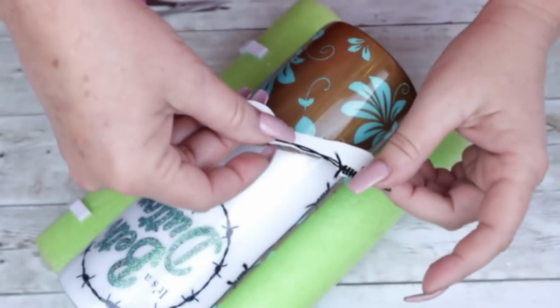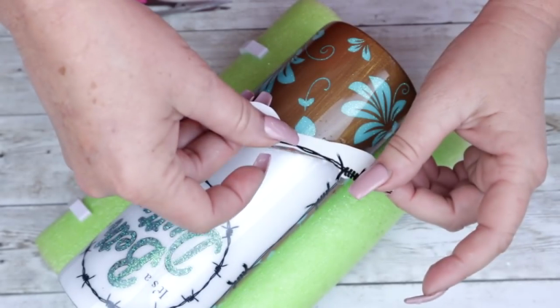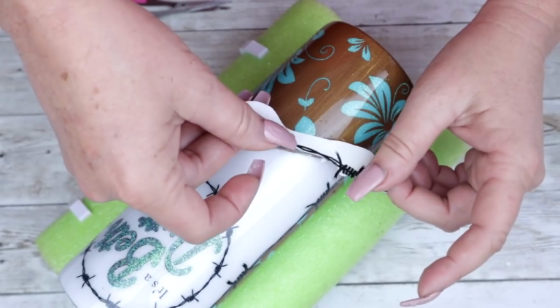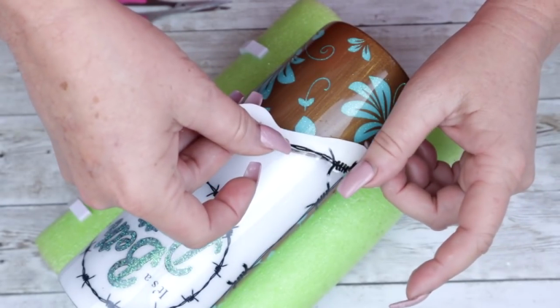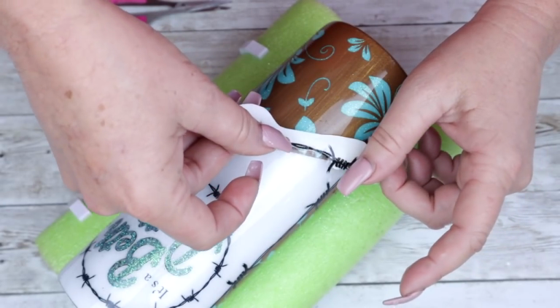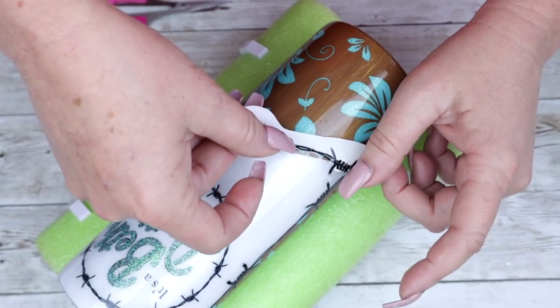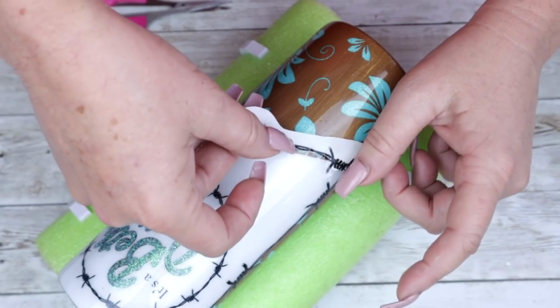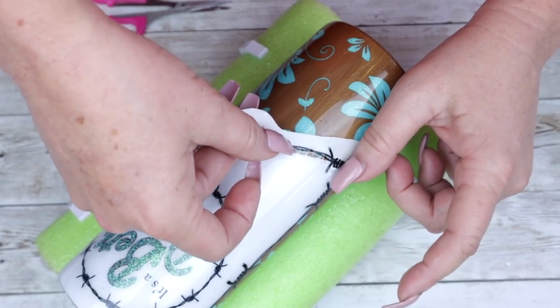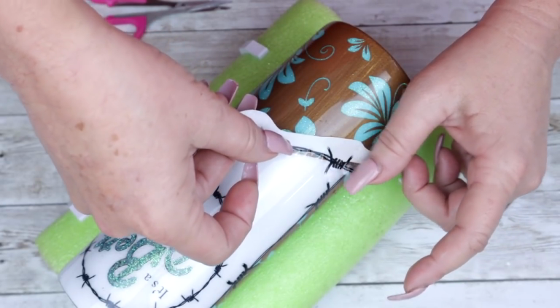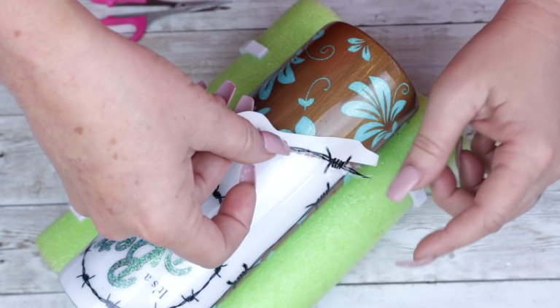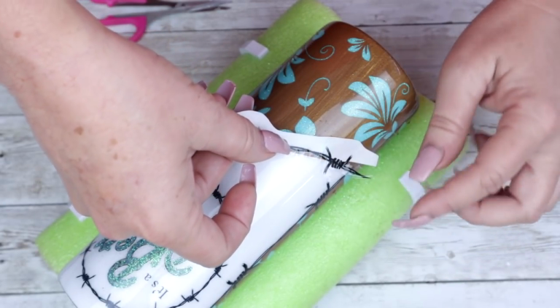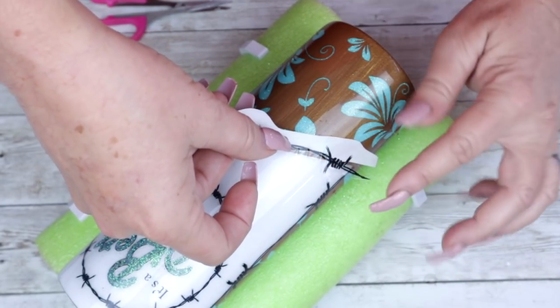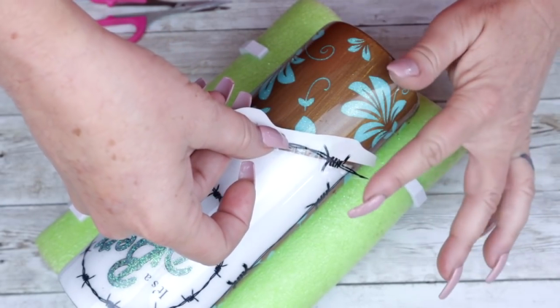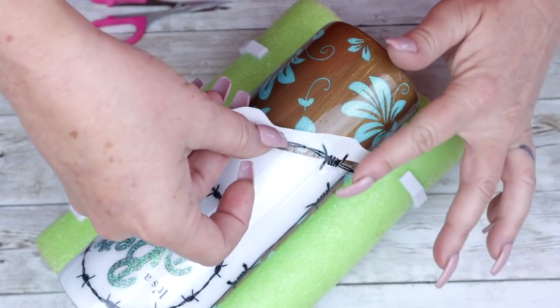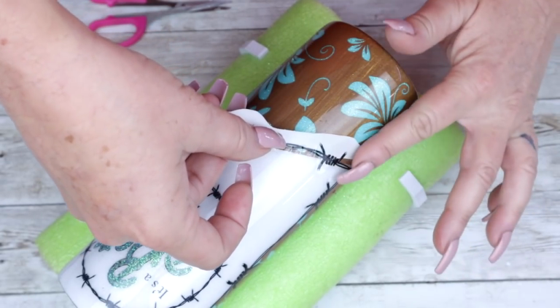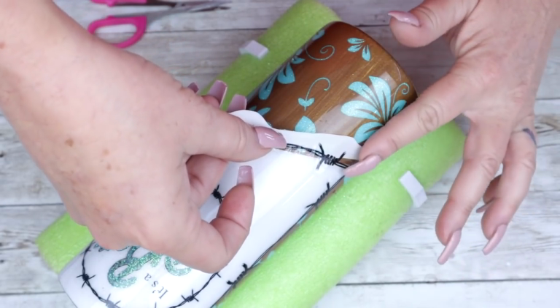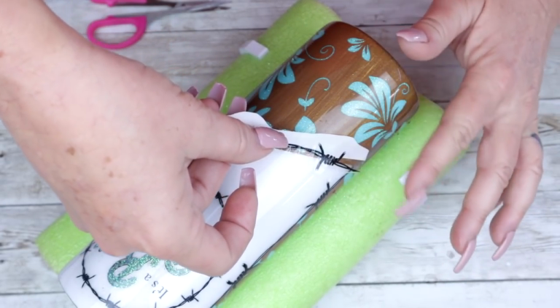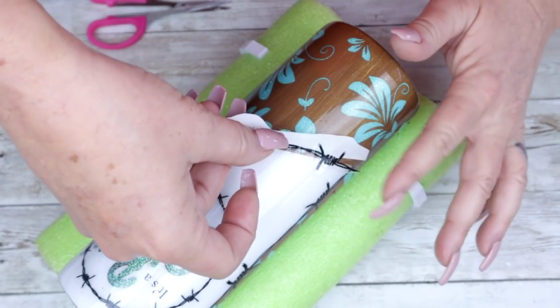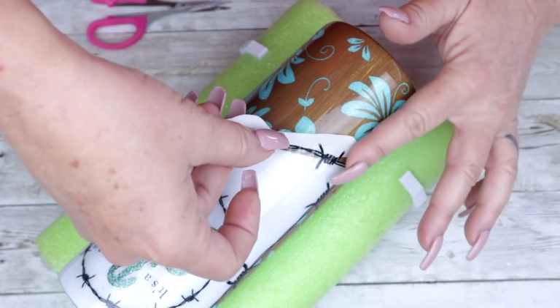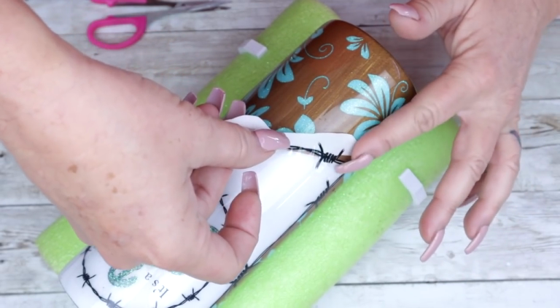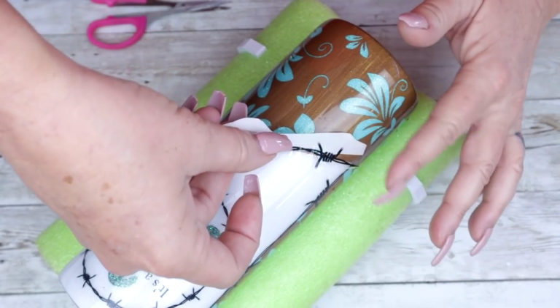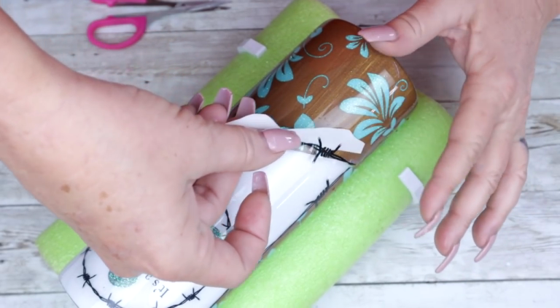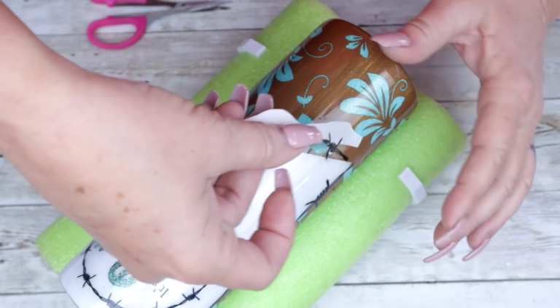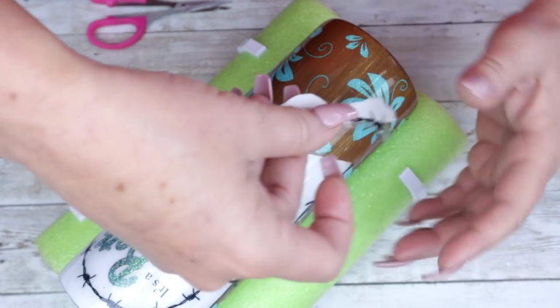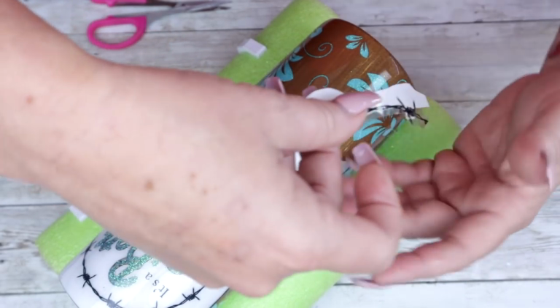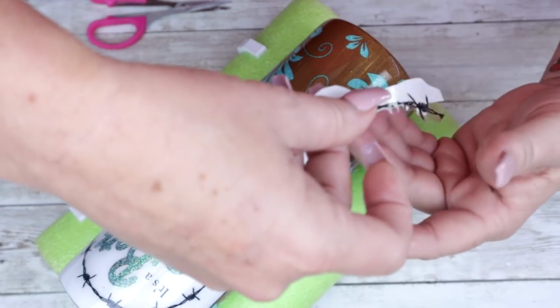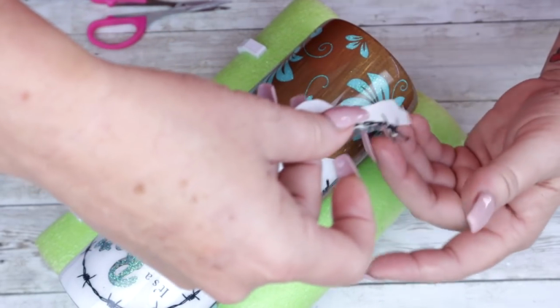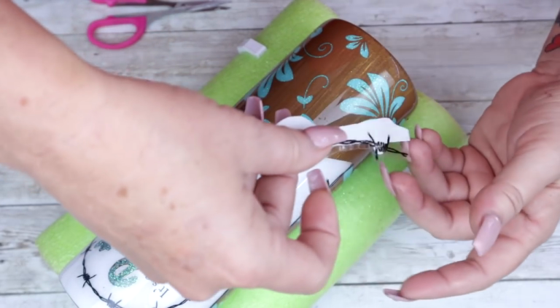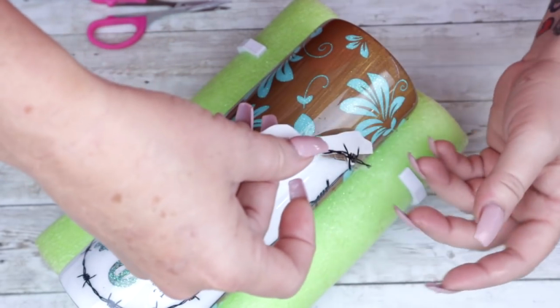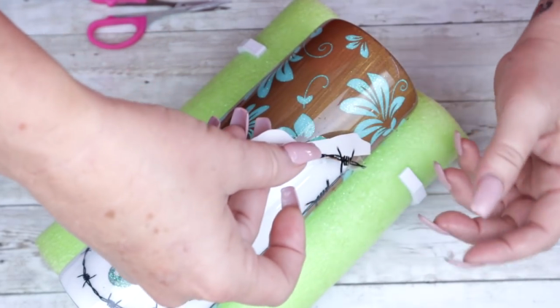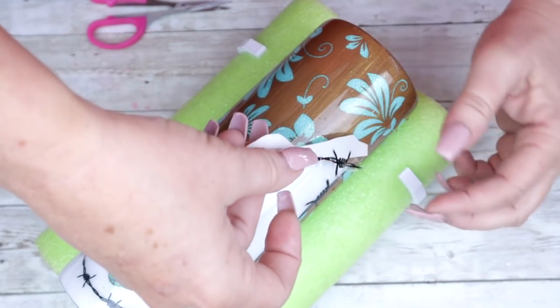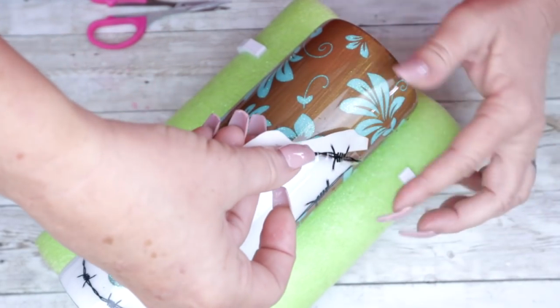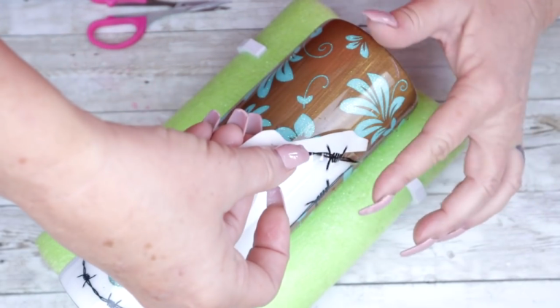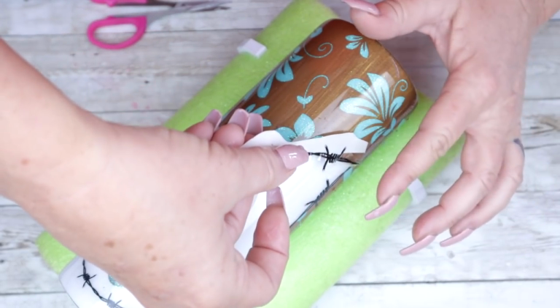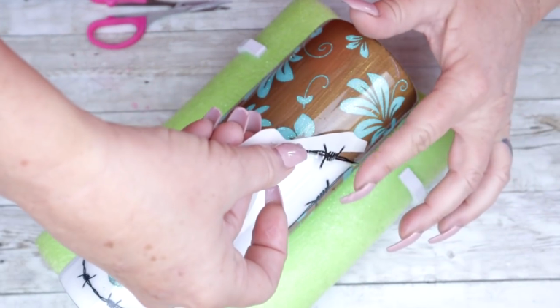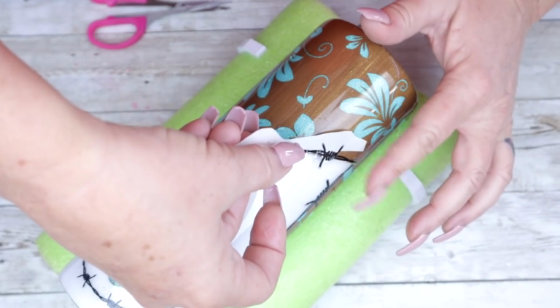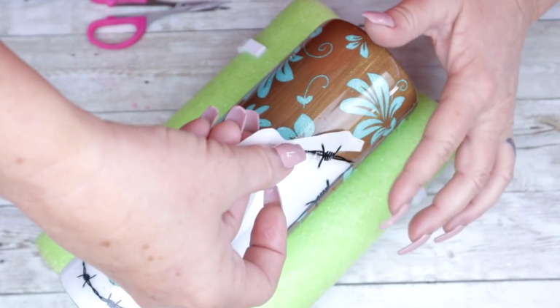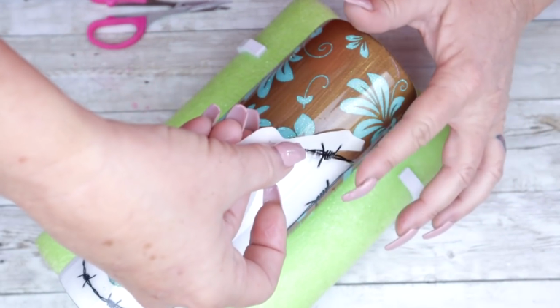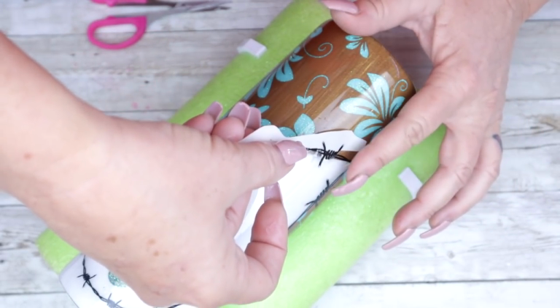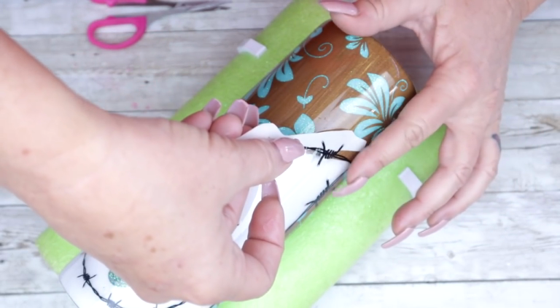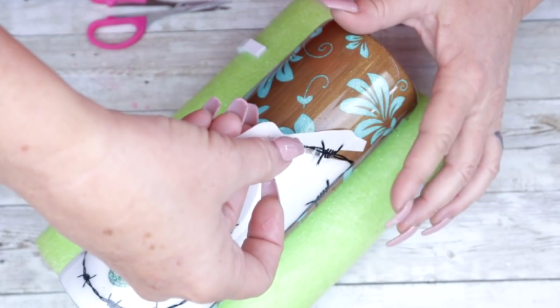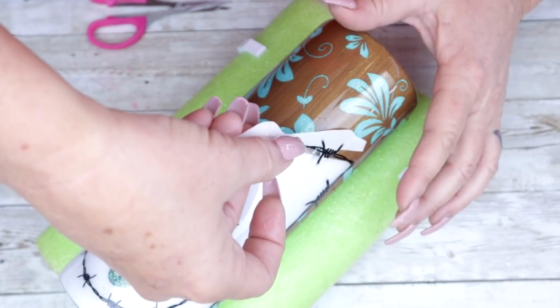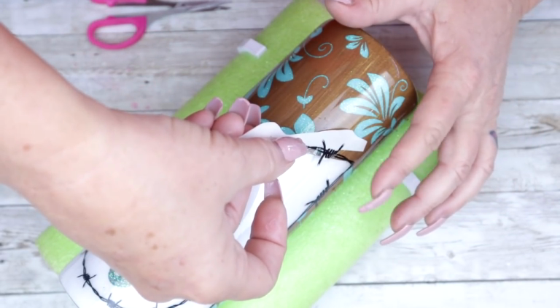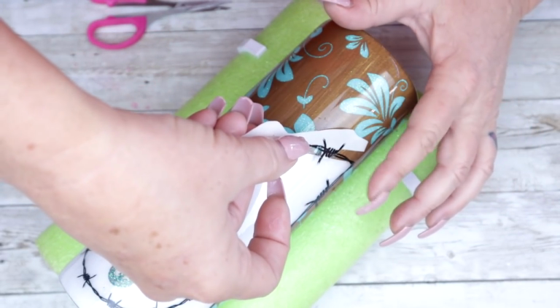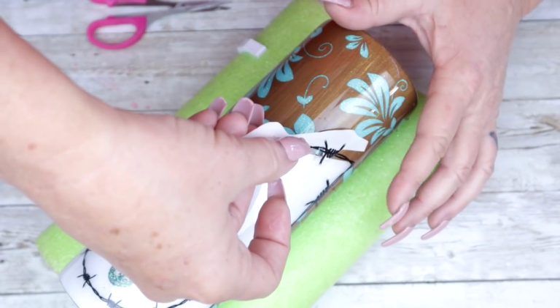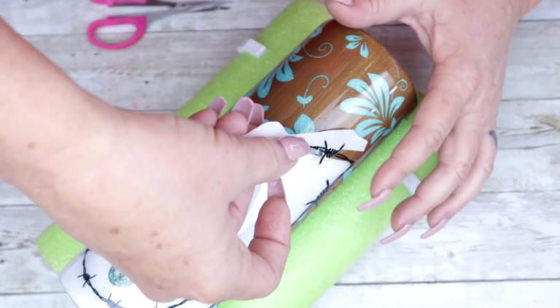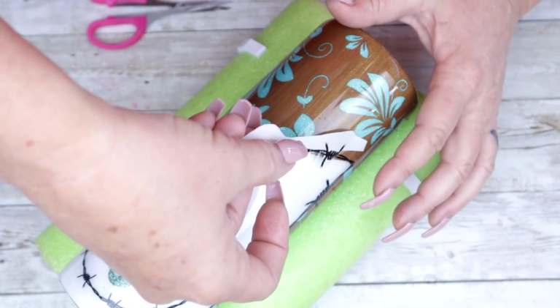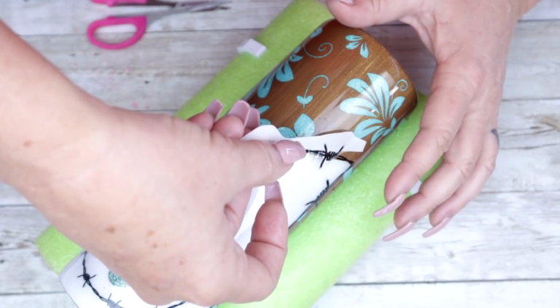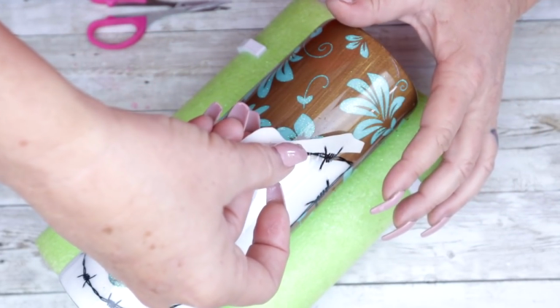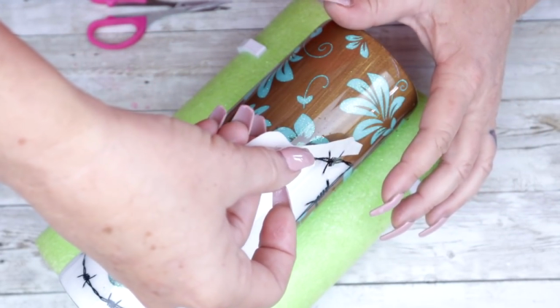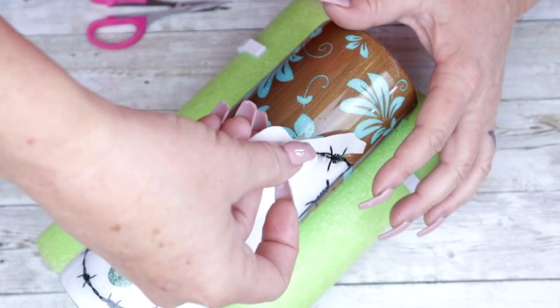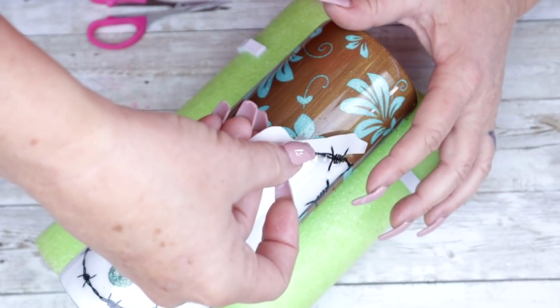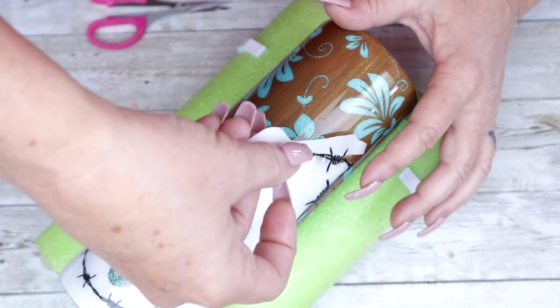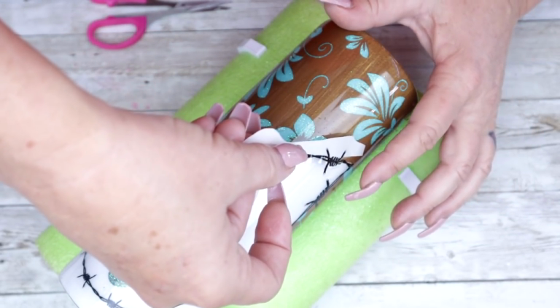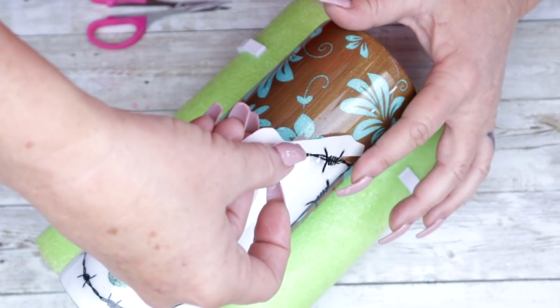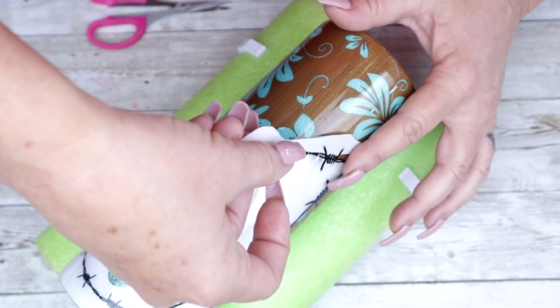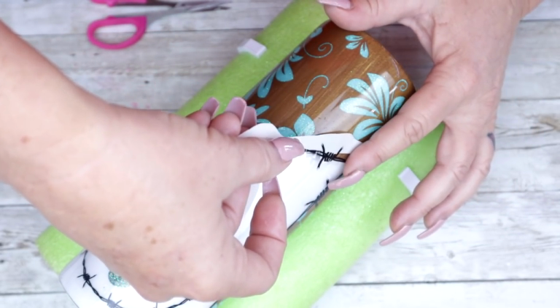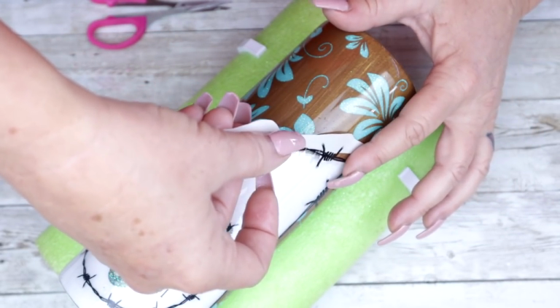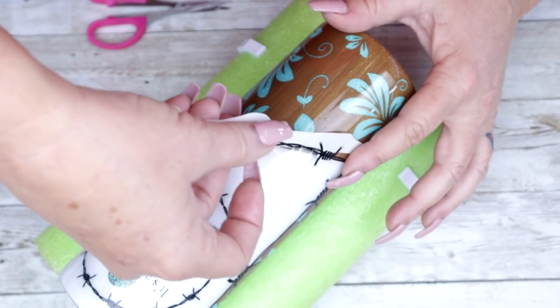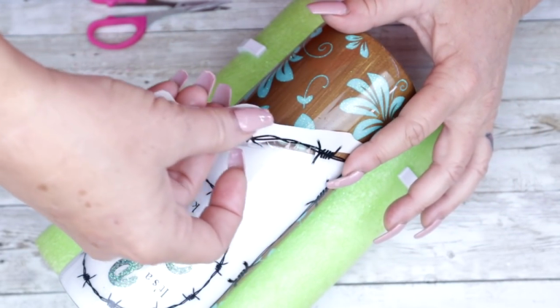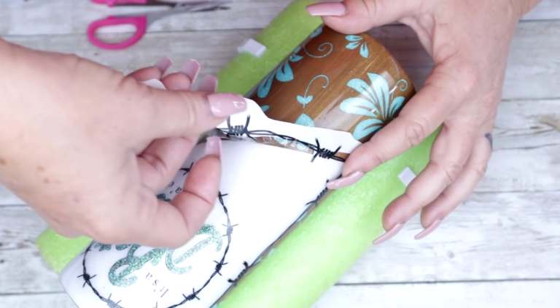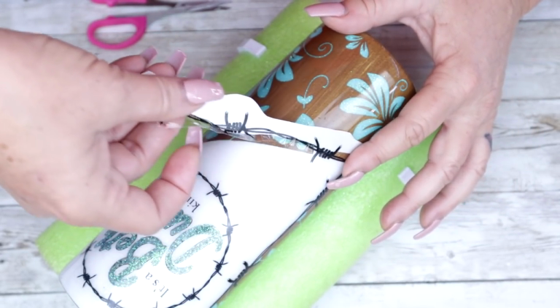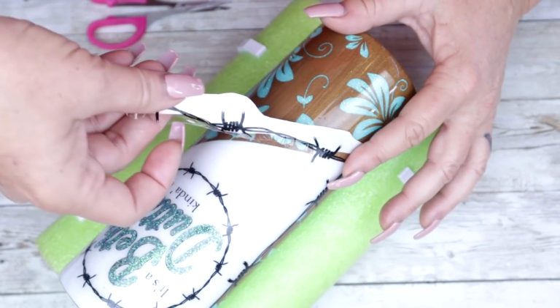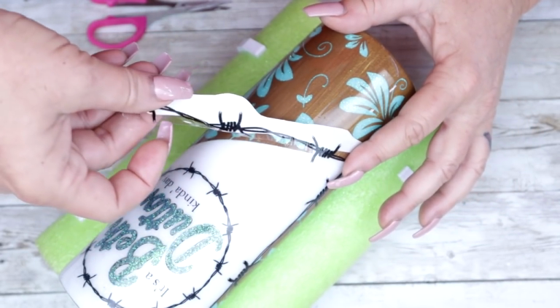Once you've applied all of your water slides, you're really going to want this to completely dry before going in with another coat of epoxy.